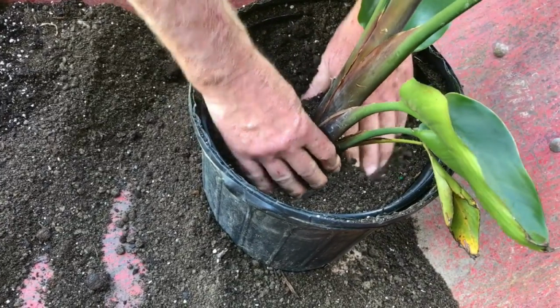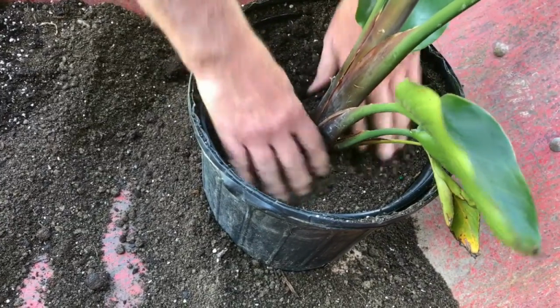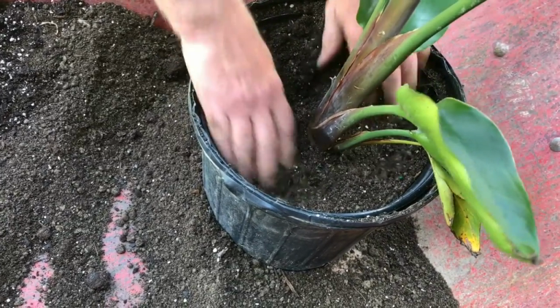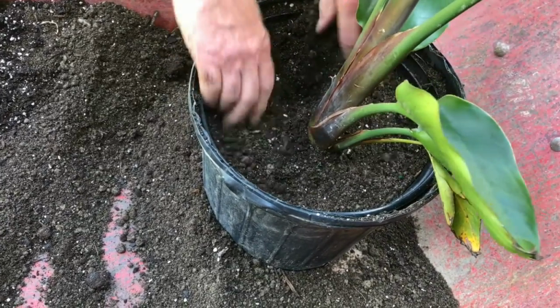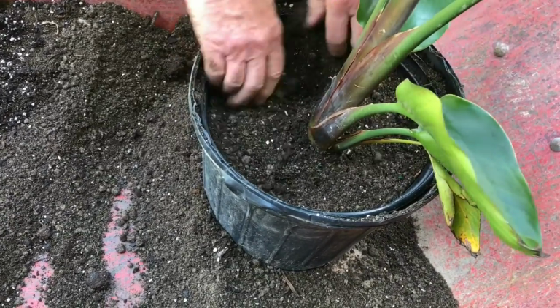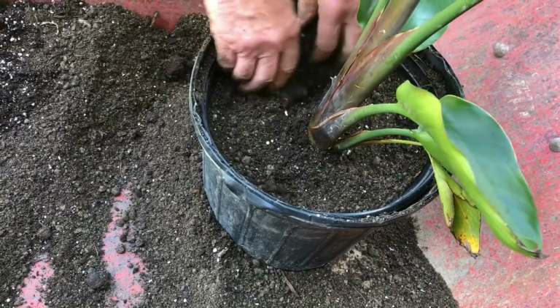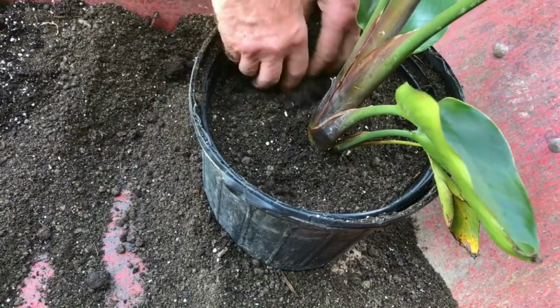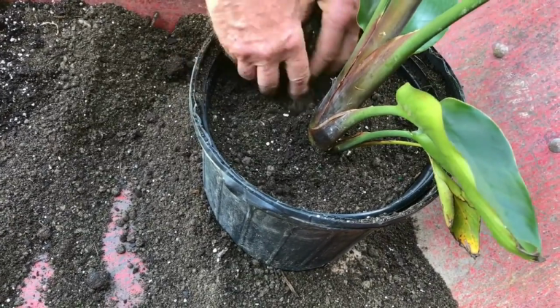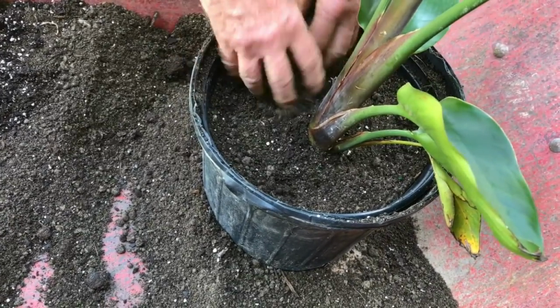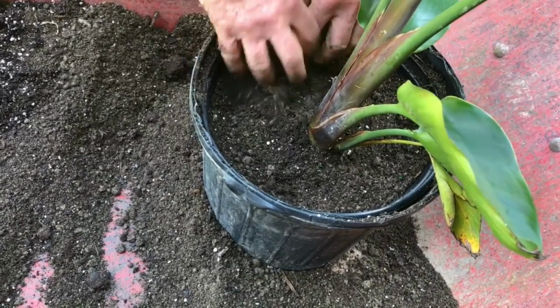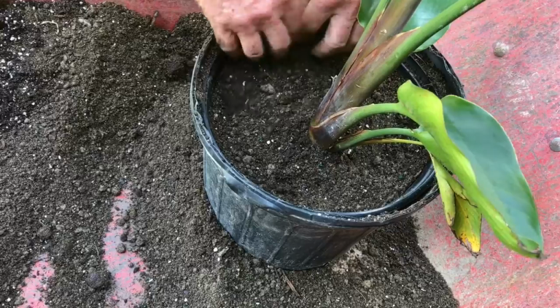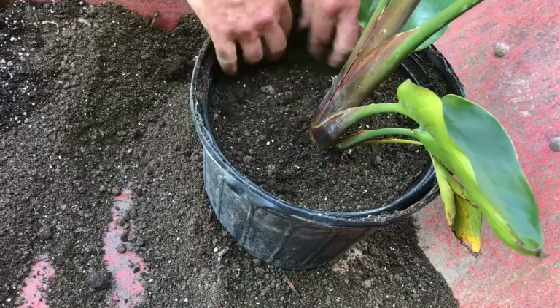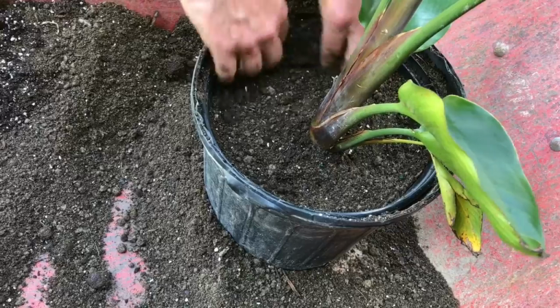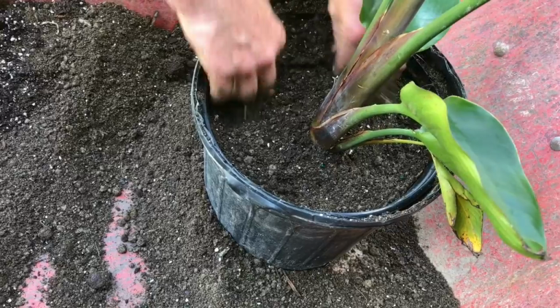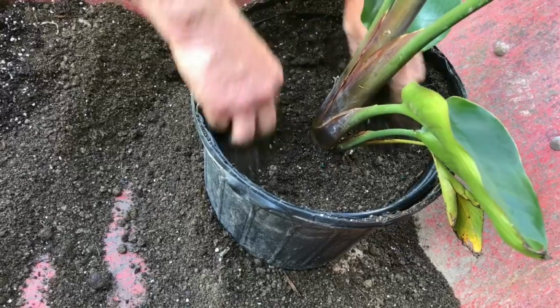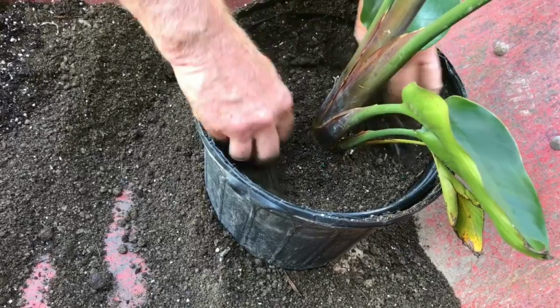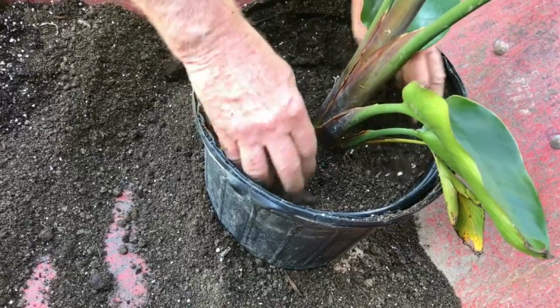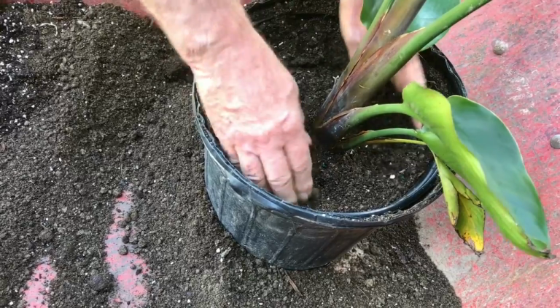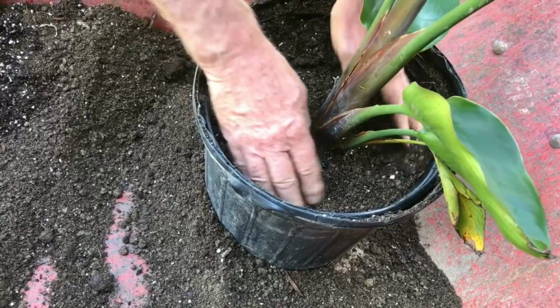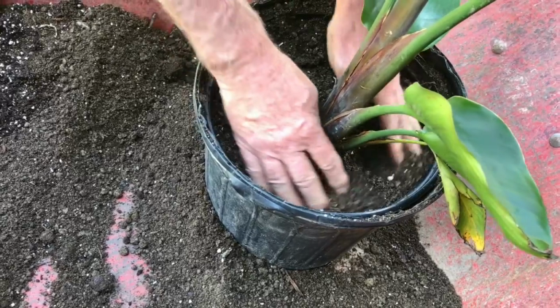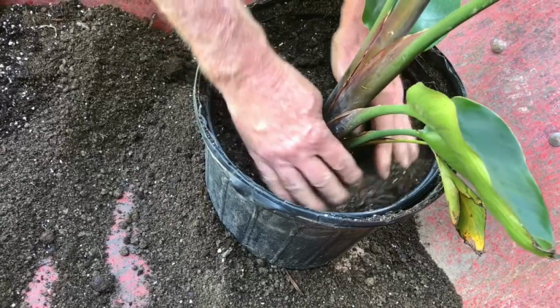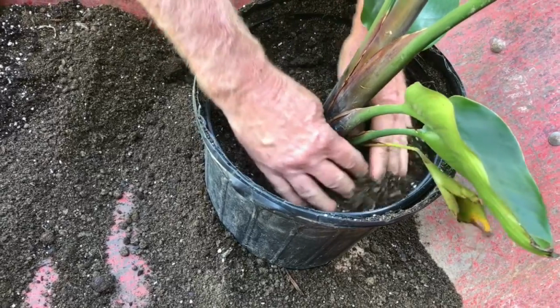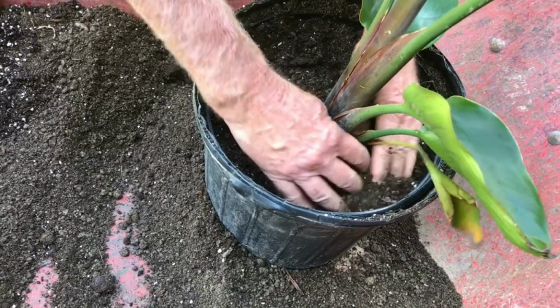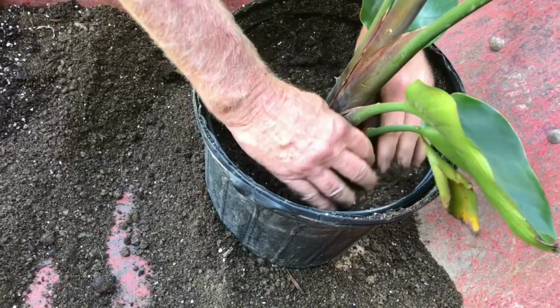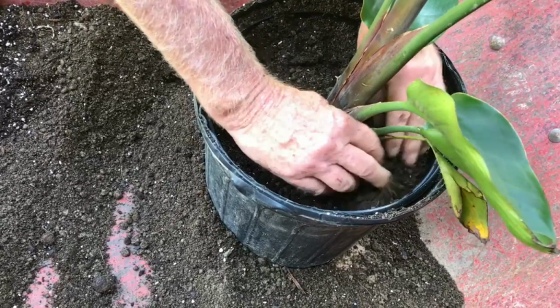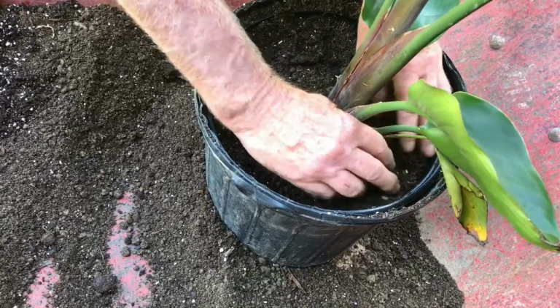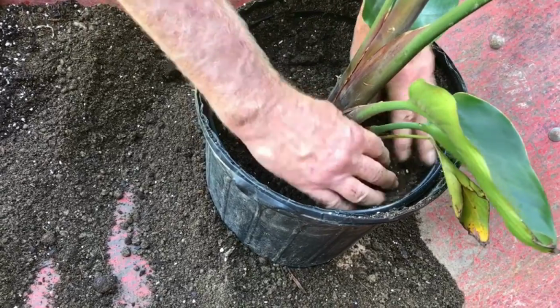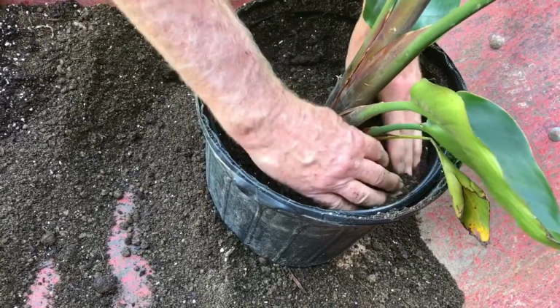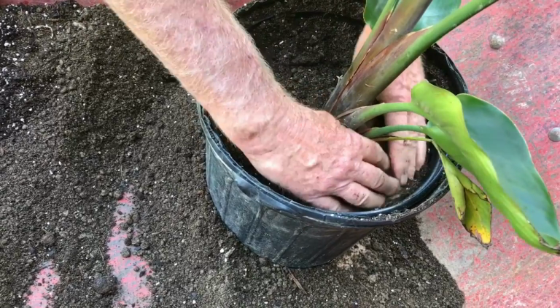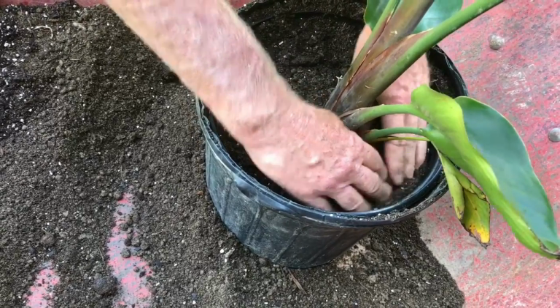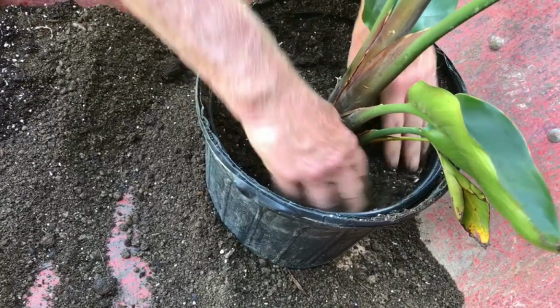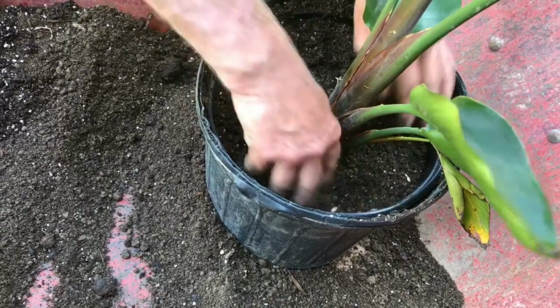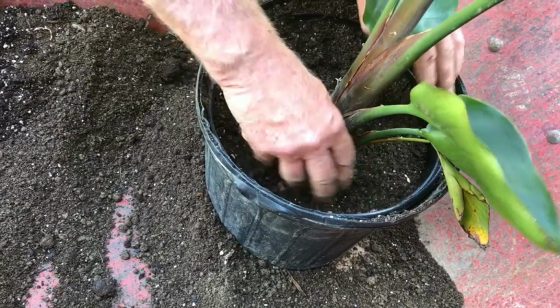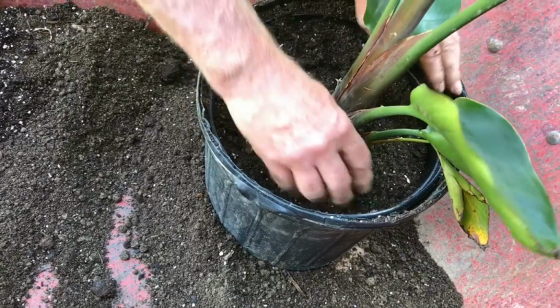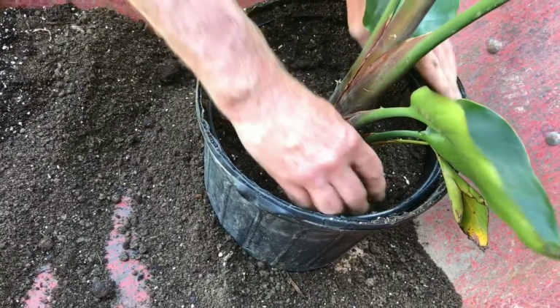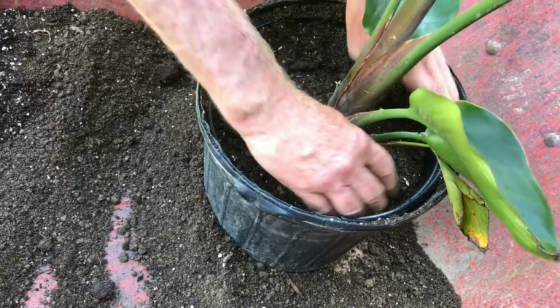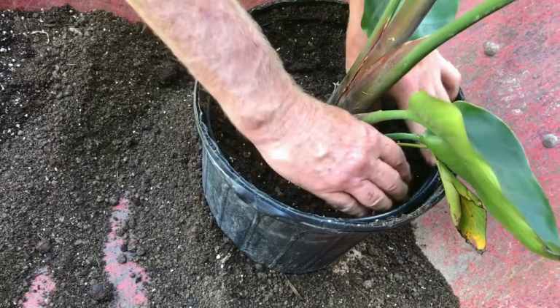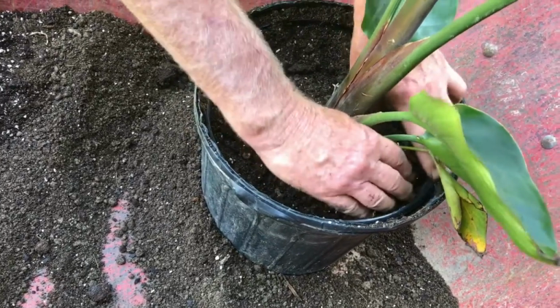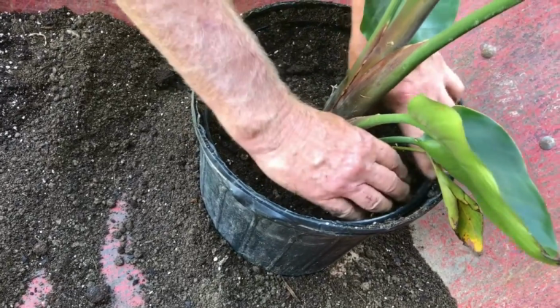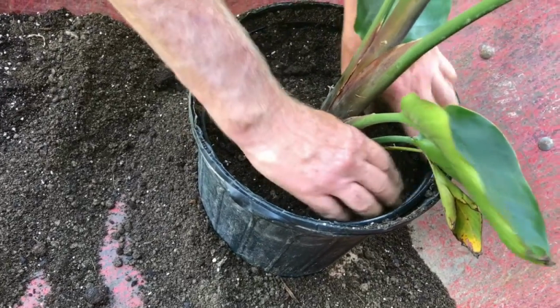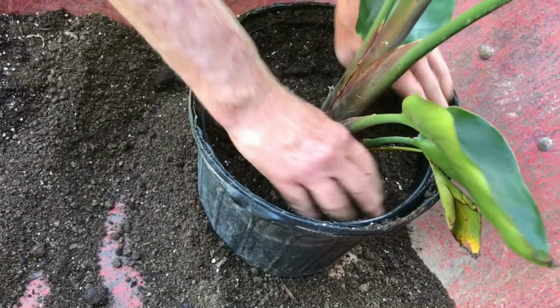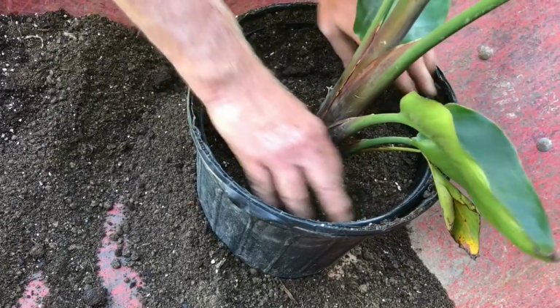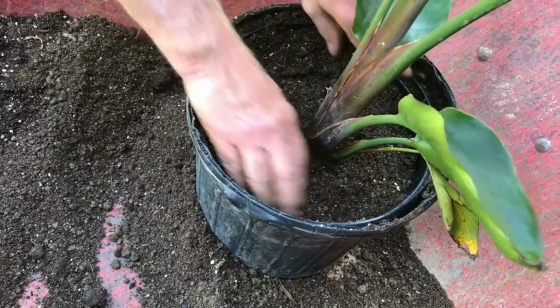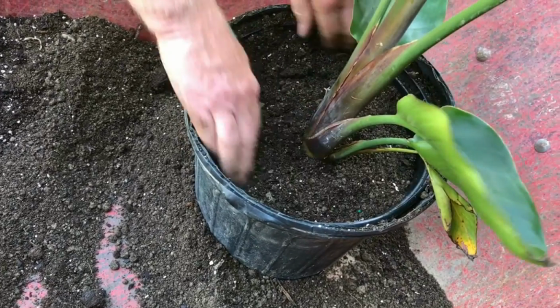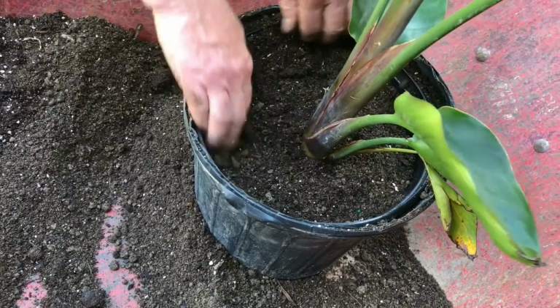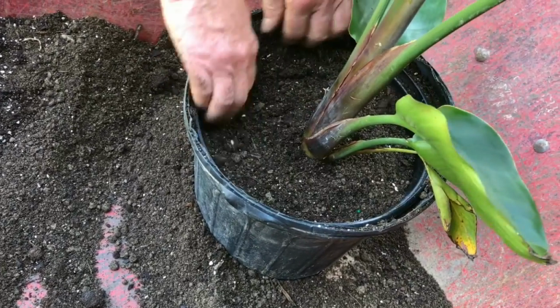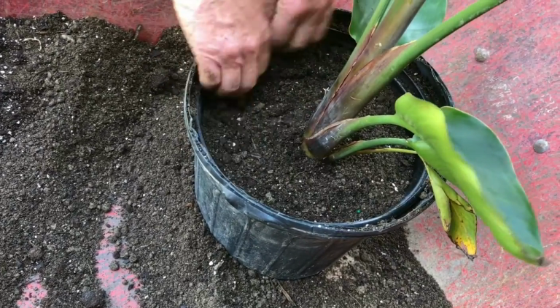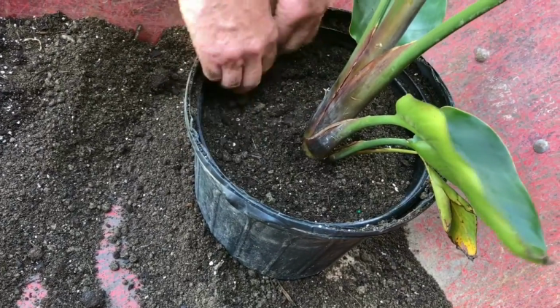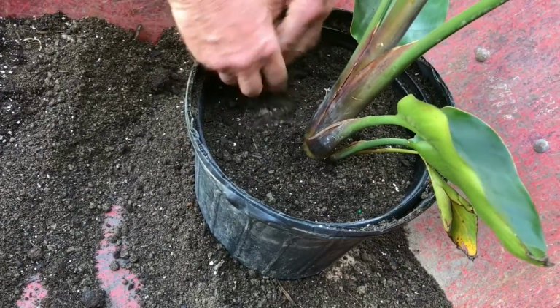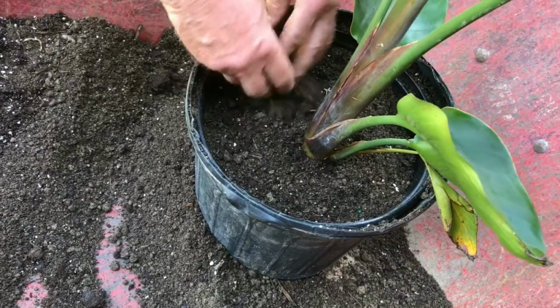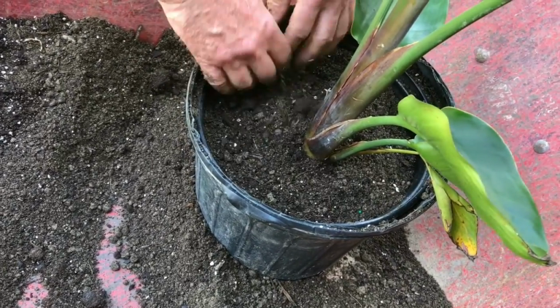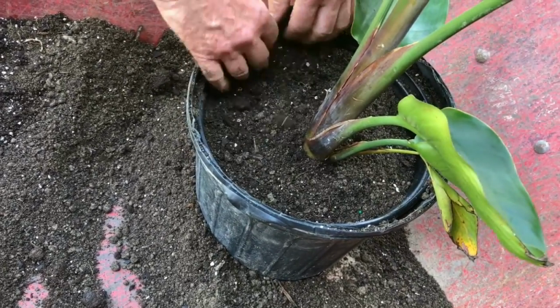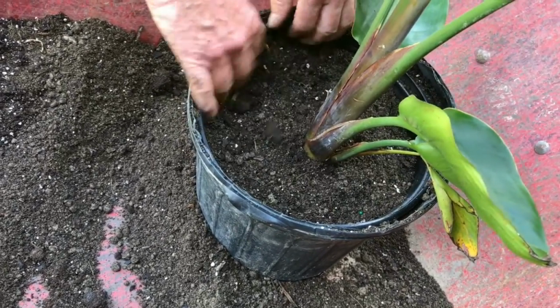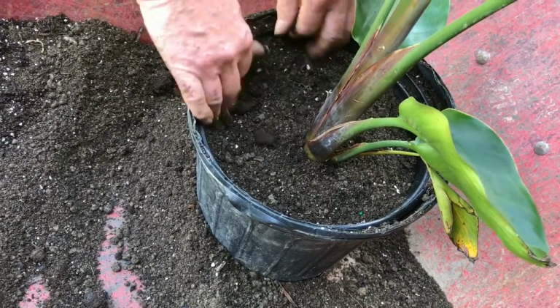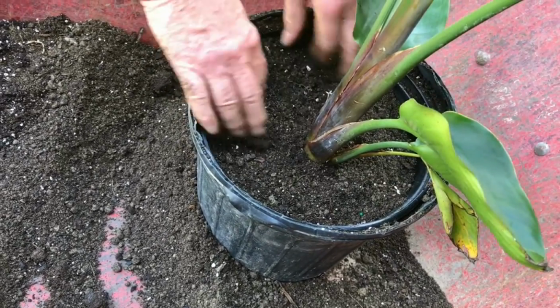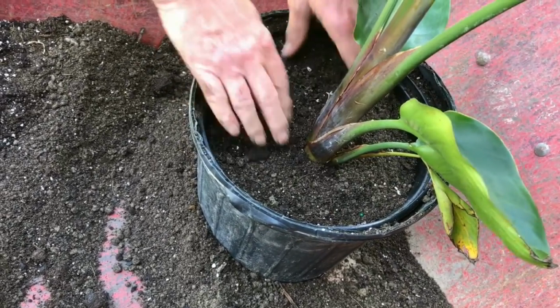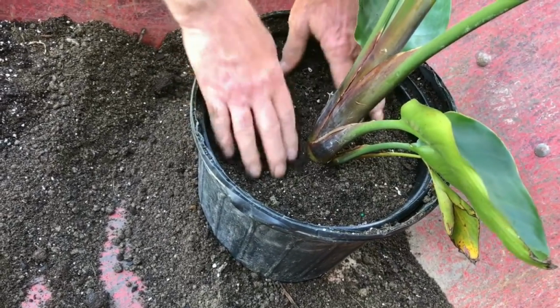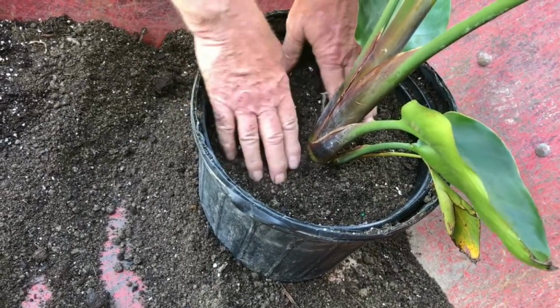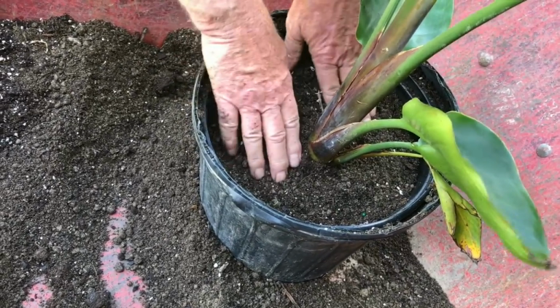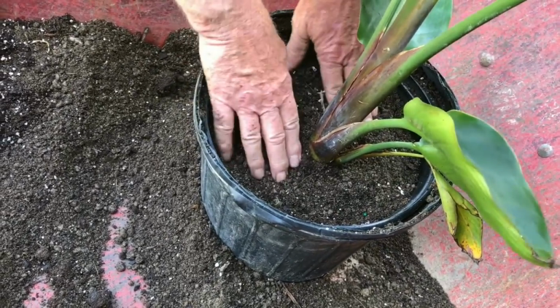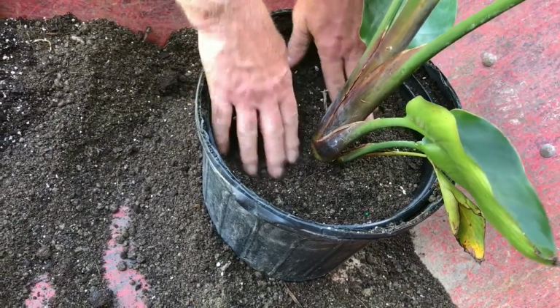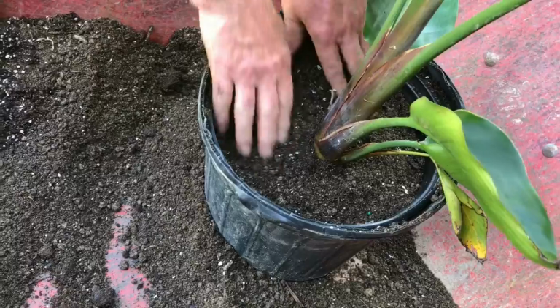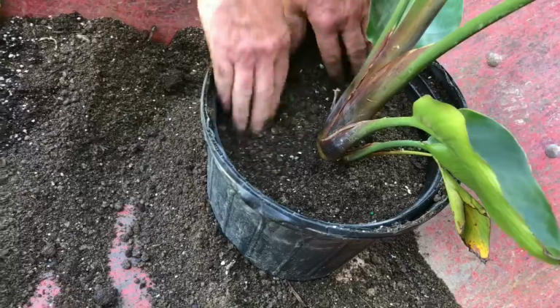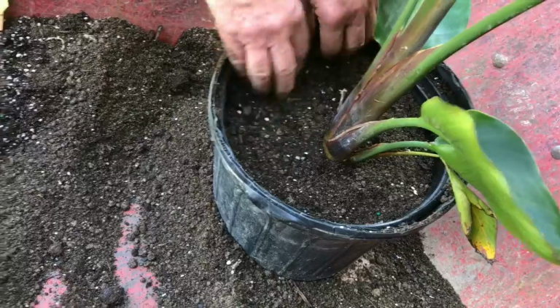And now you're done — a perfectly planted pot. I hope you've enjoyed this video.